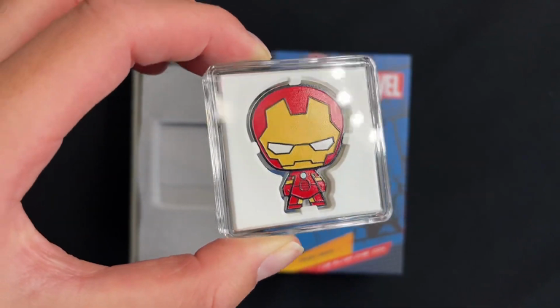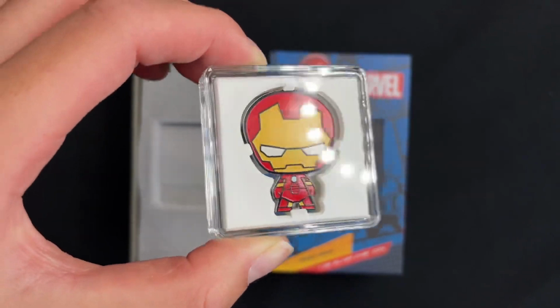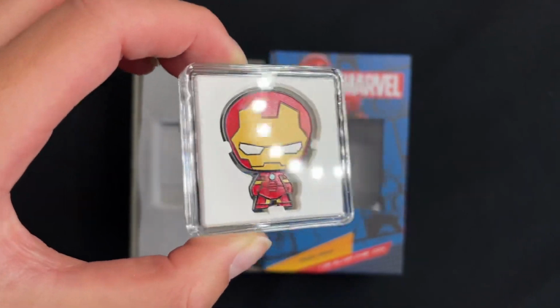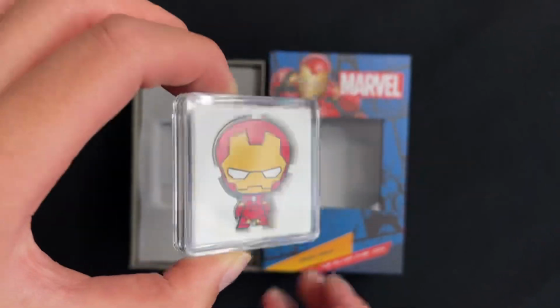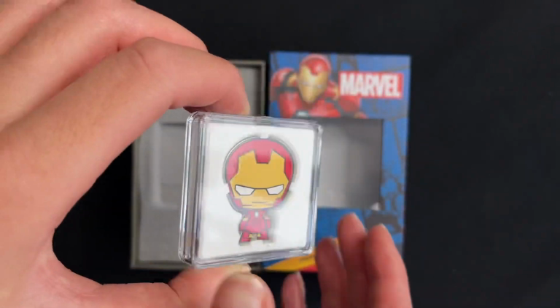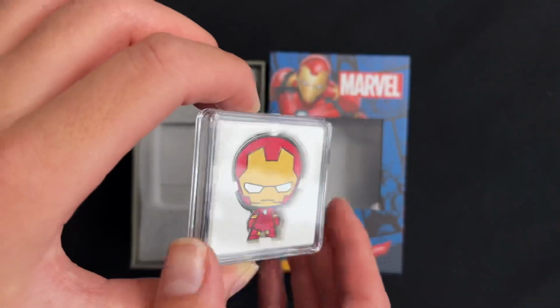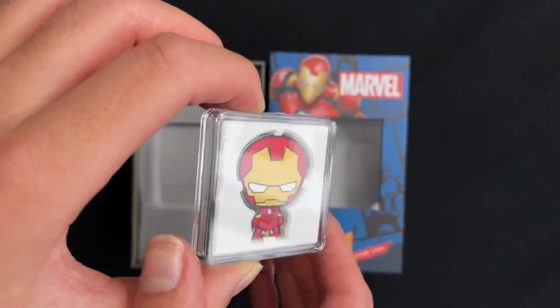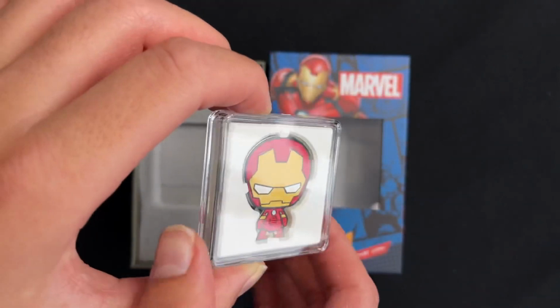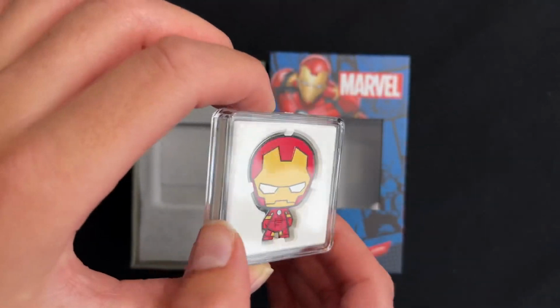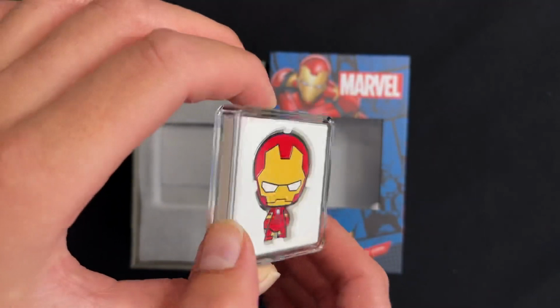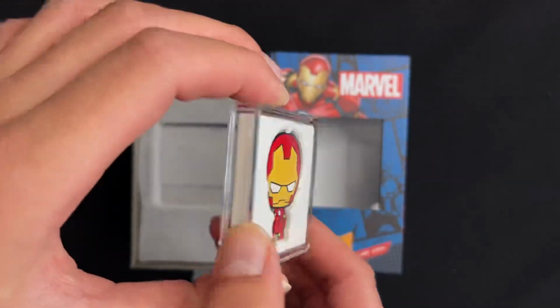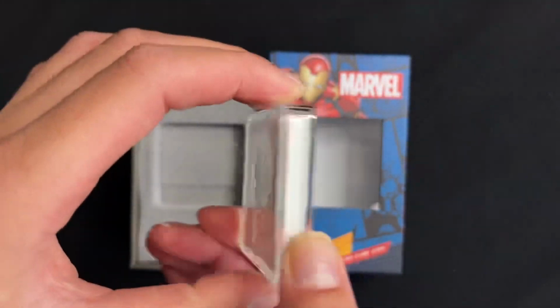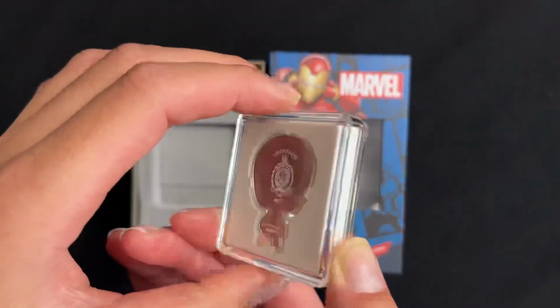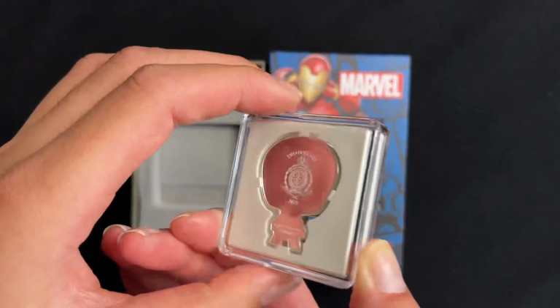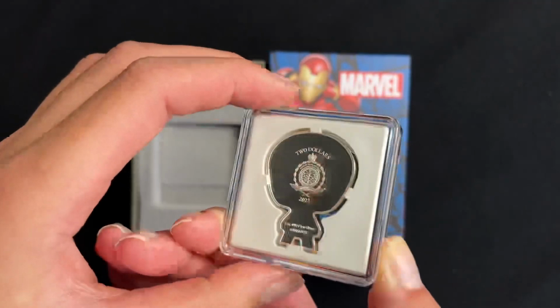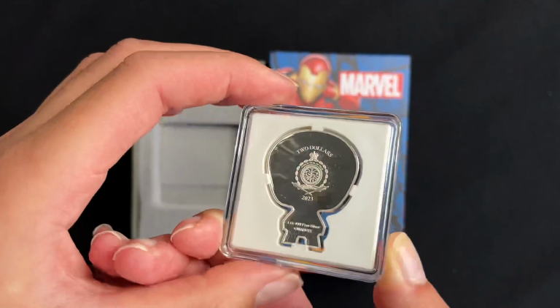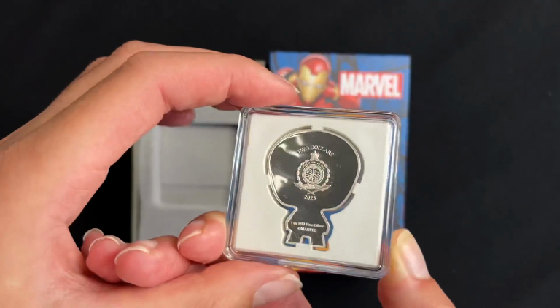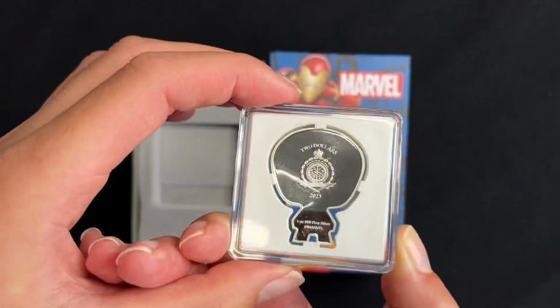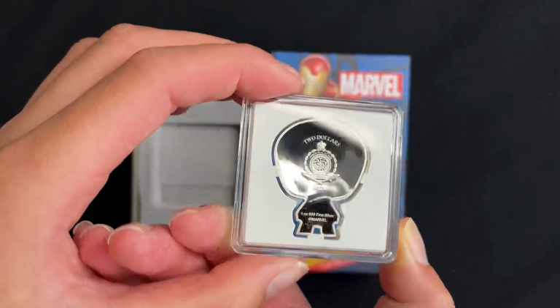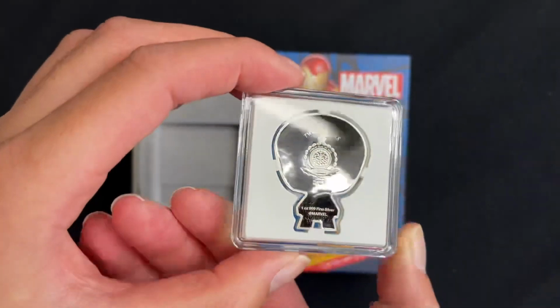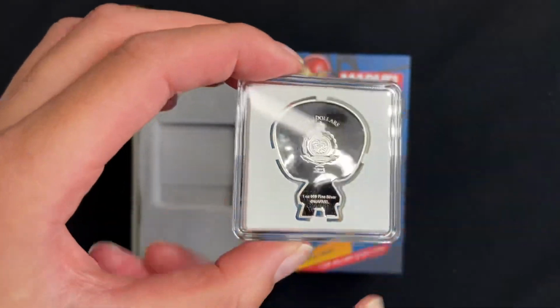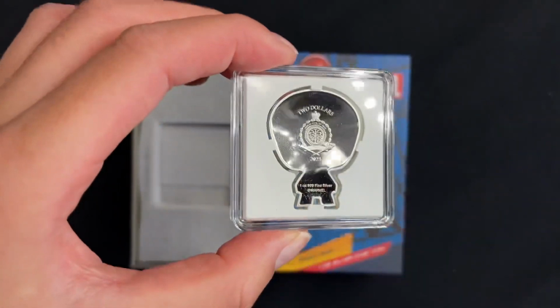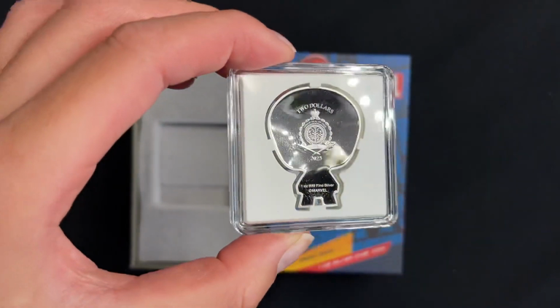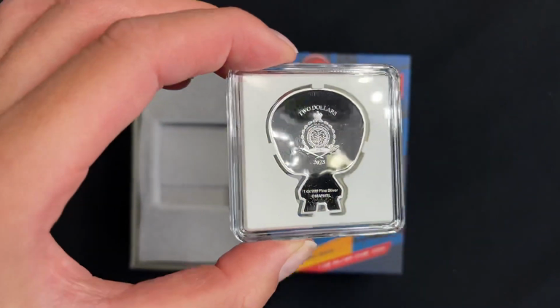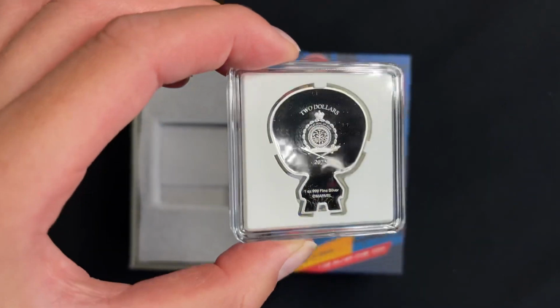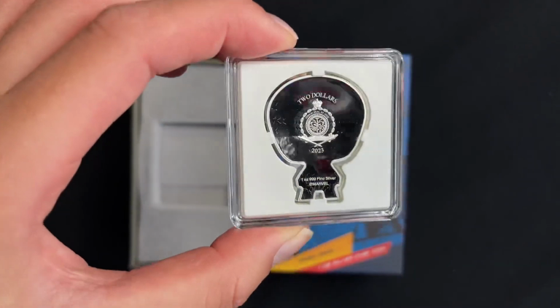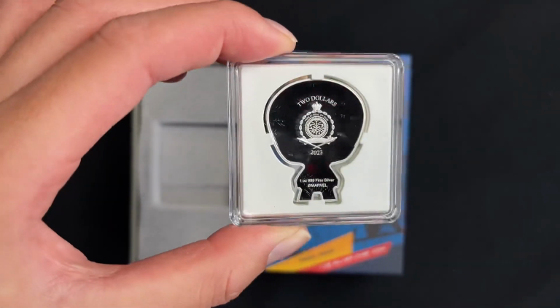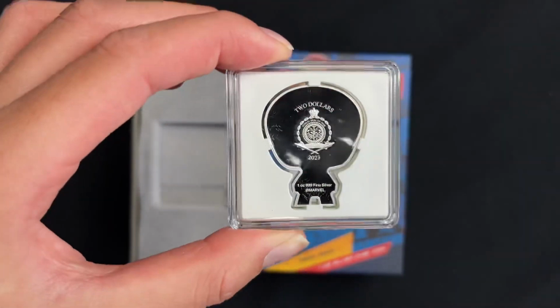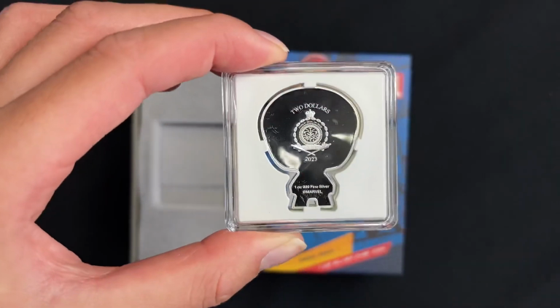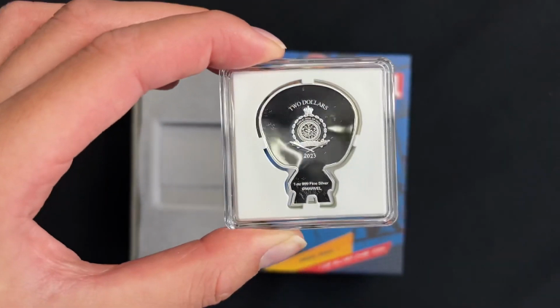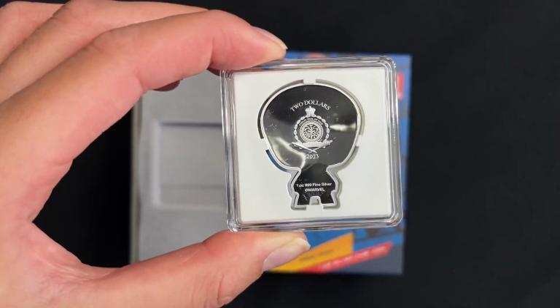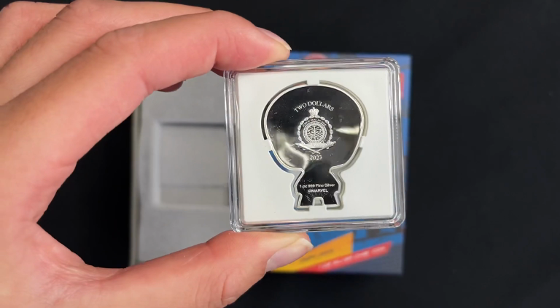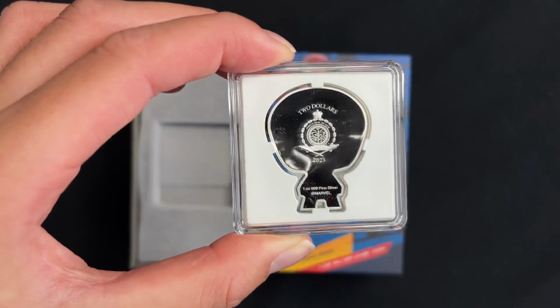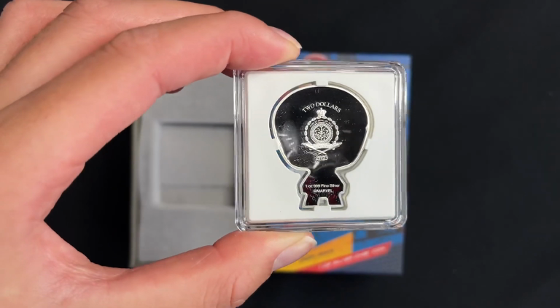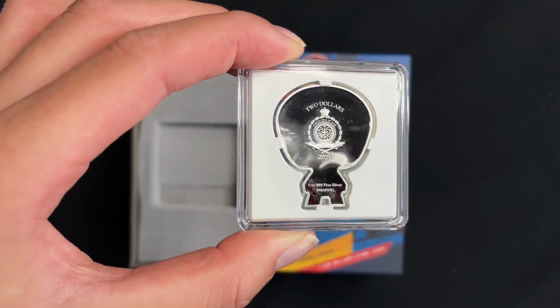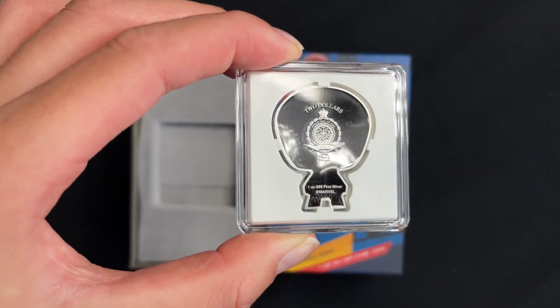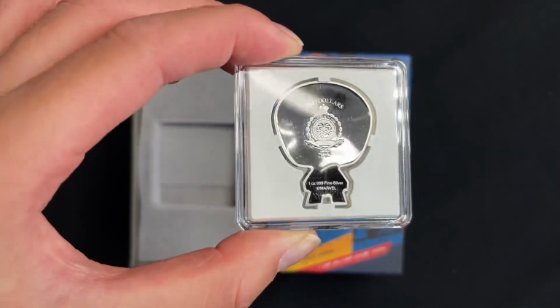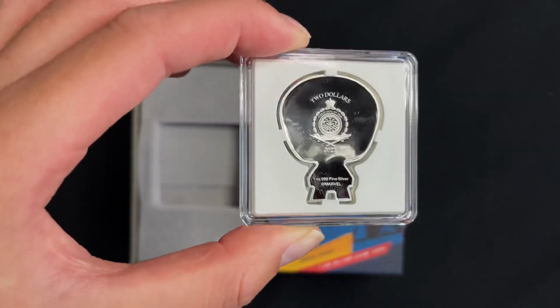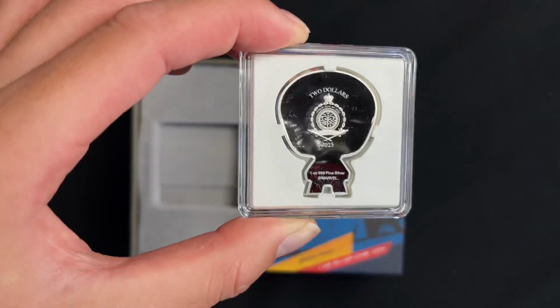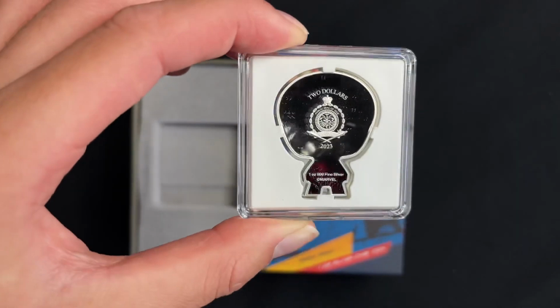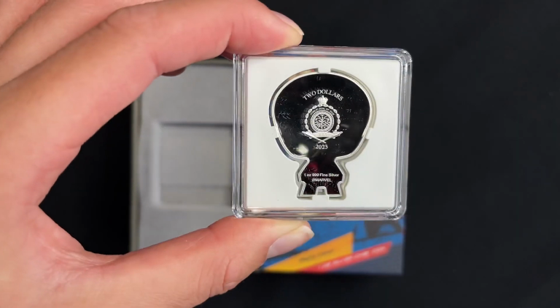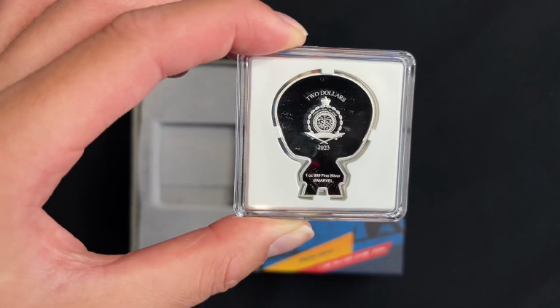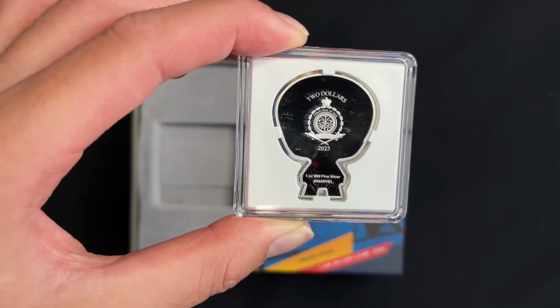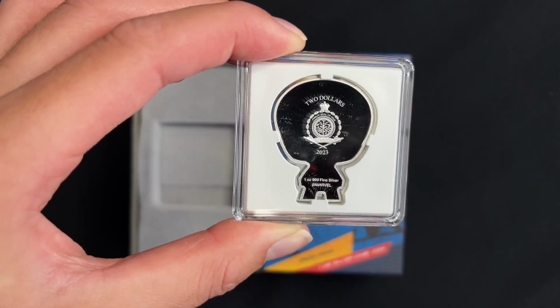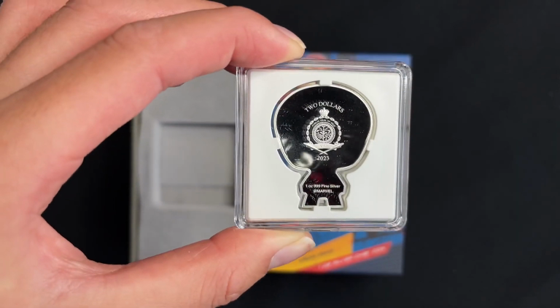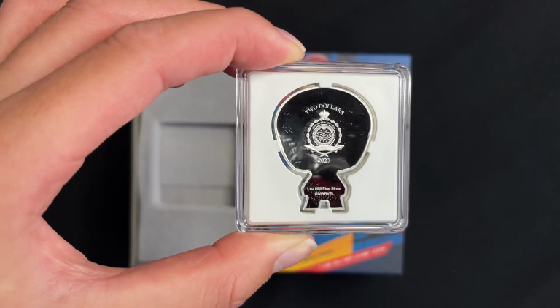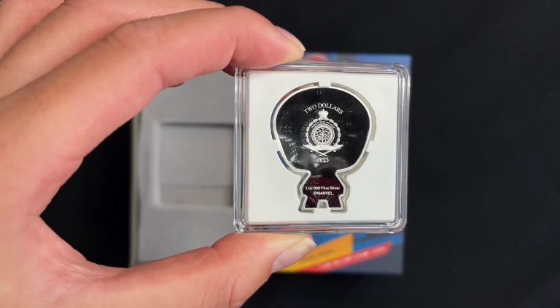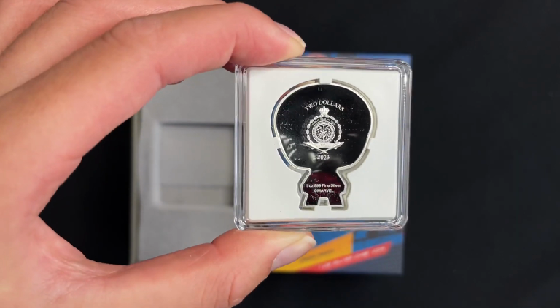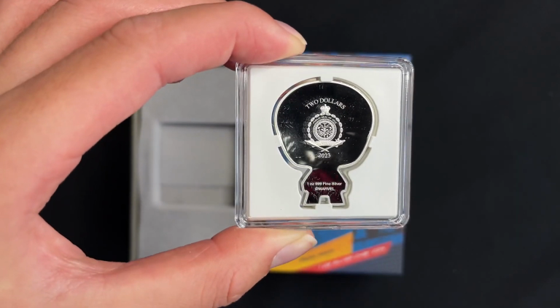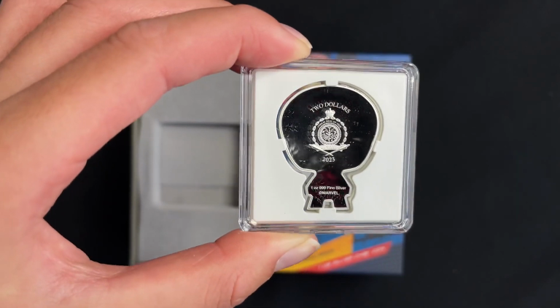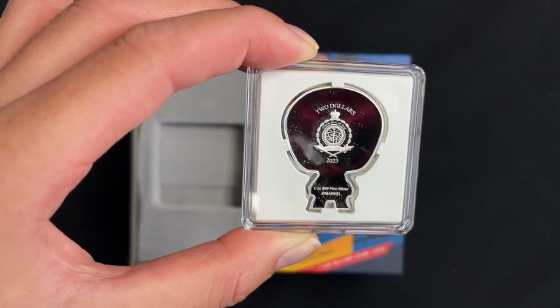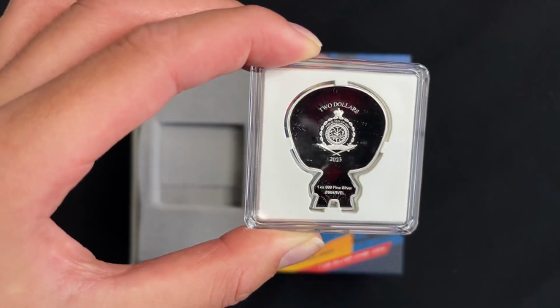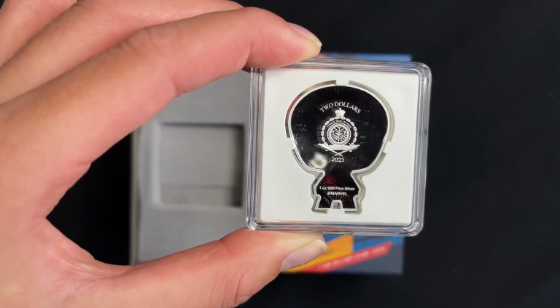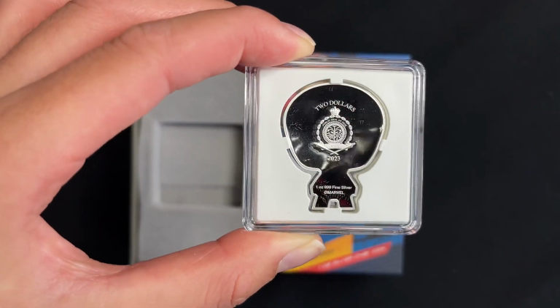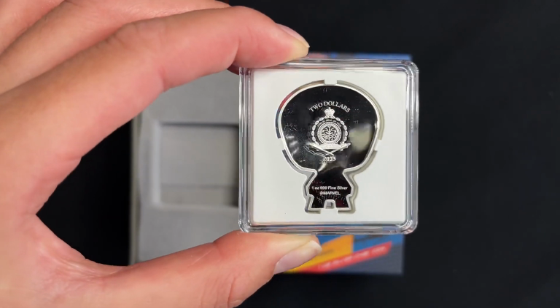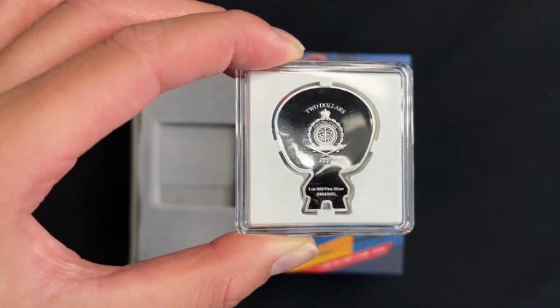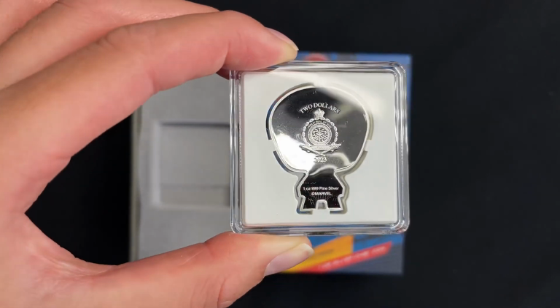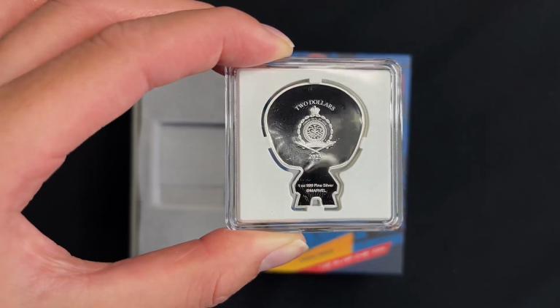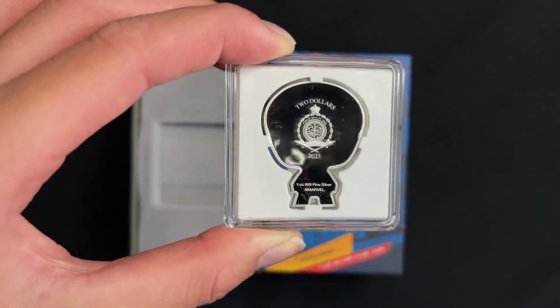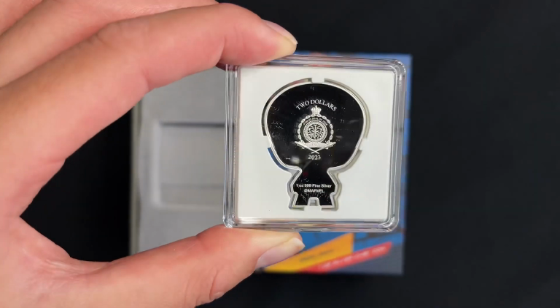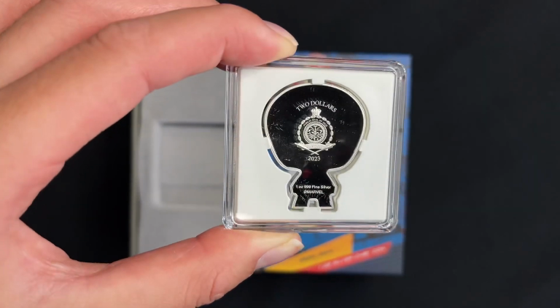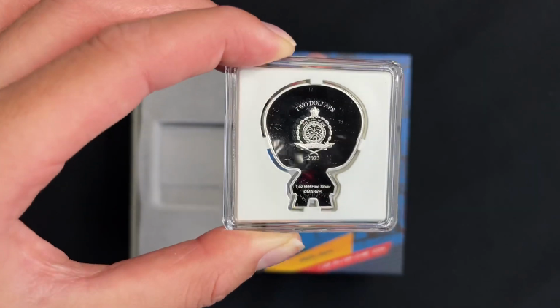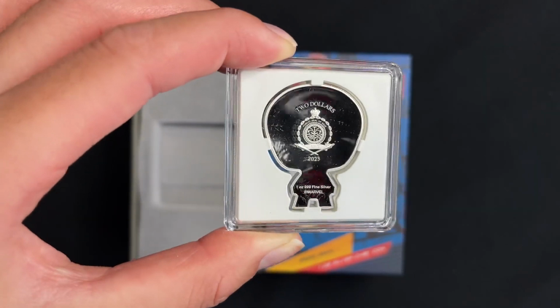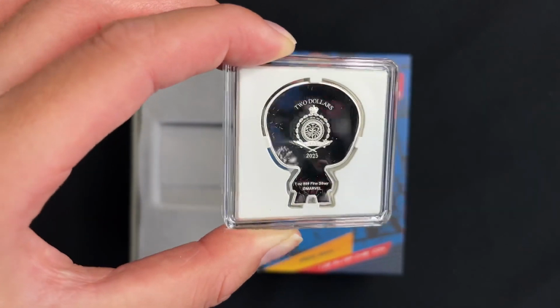And if we turn to the obverse you've got that public seal of Nui which confirms the coin as legal tender.